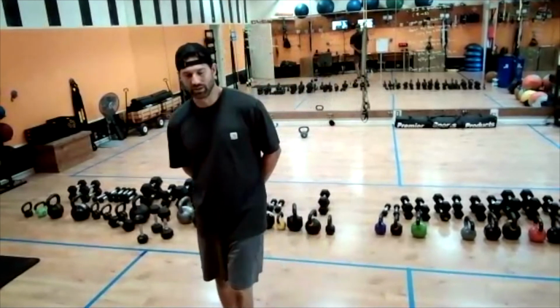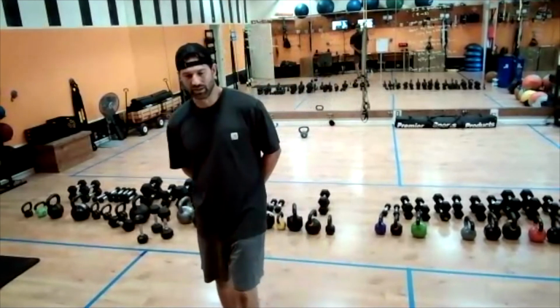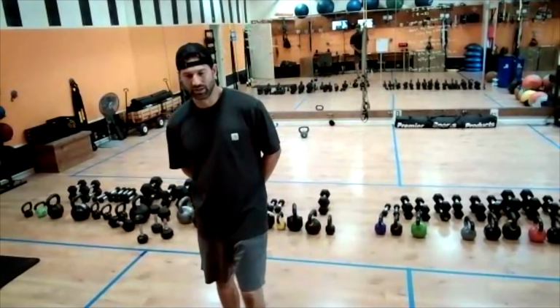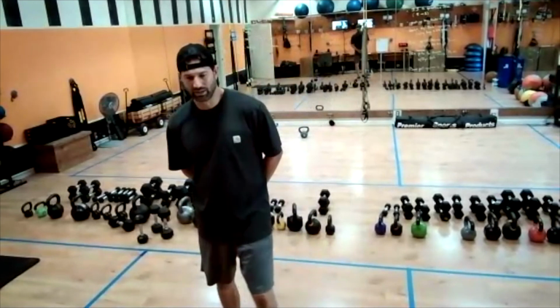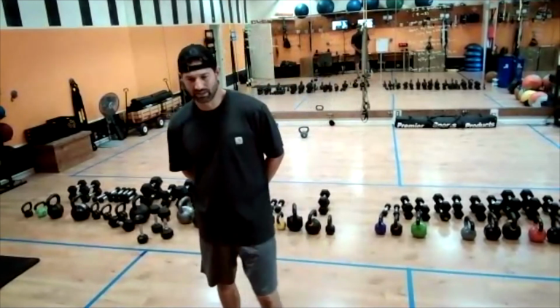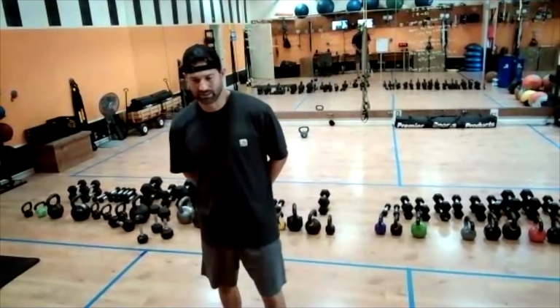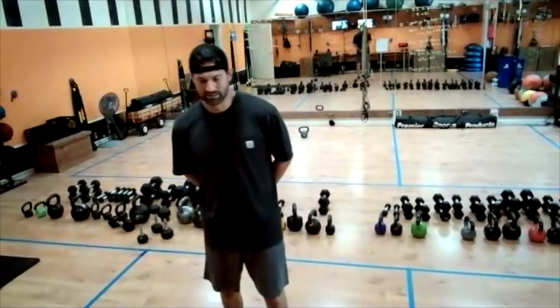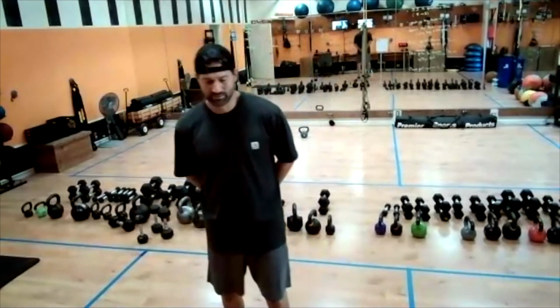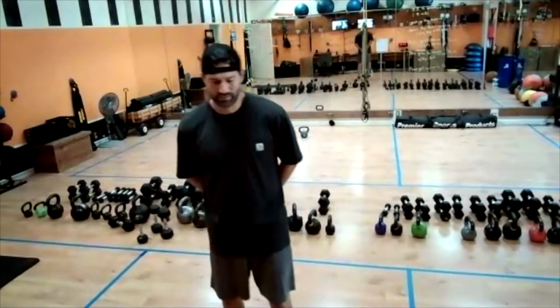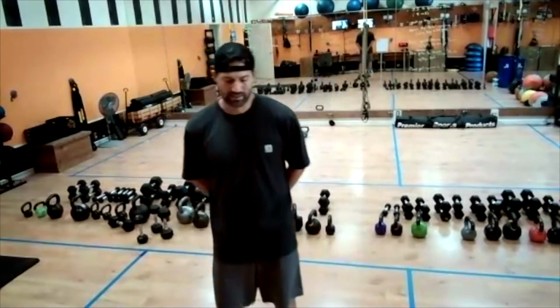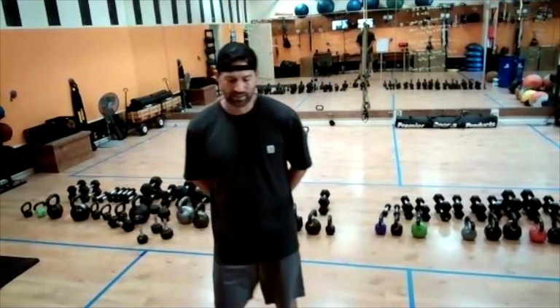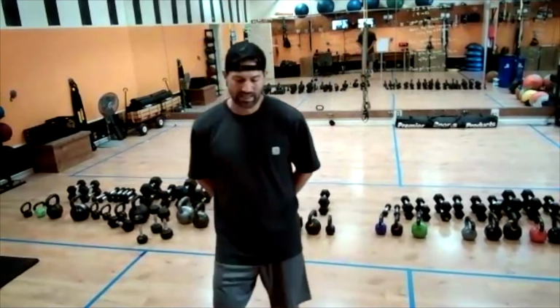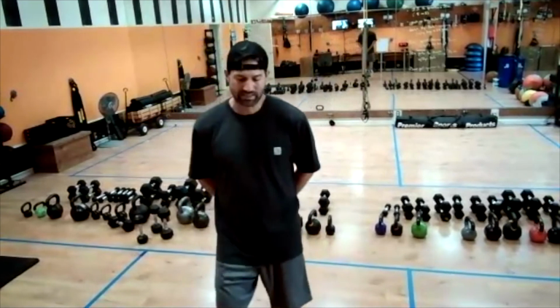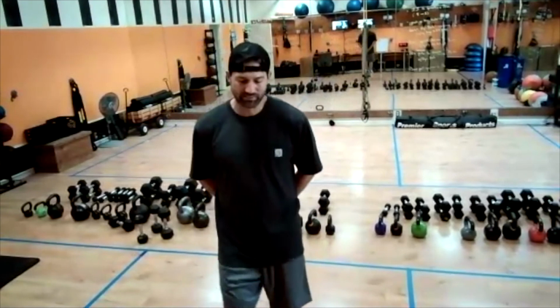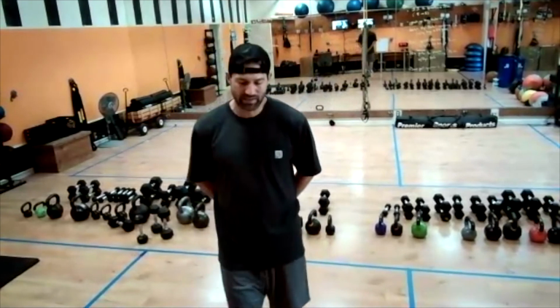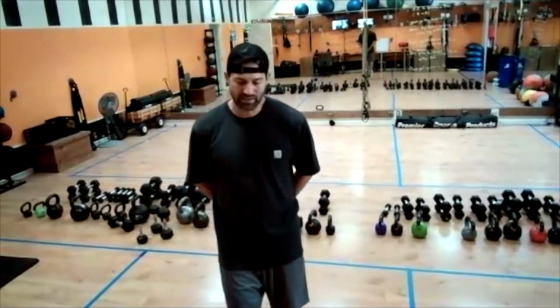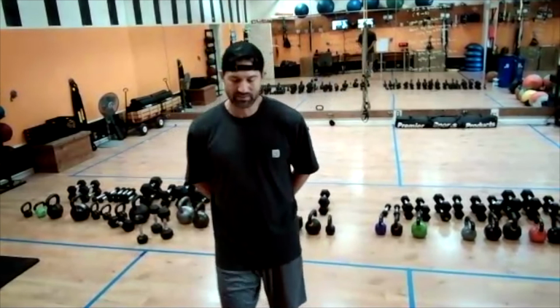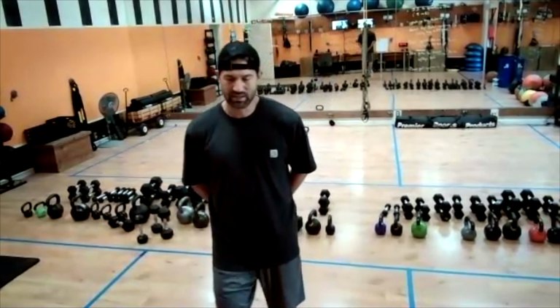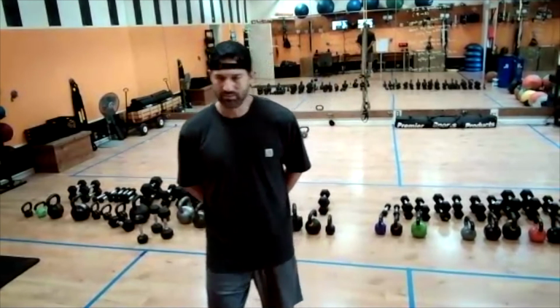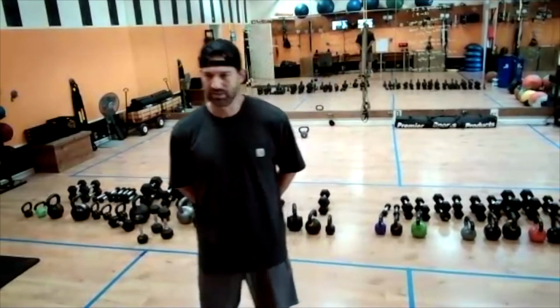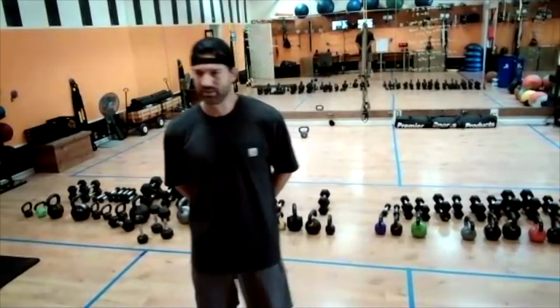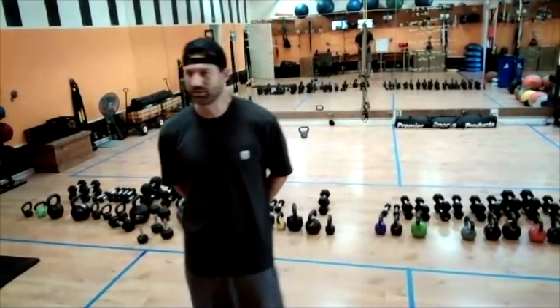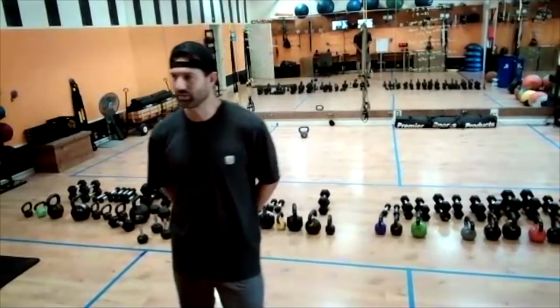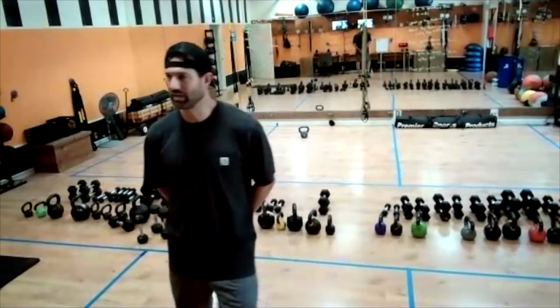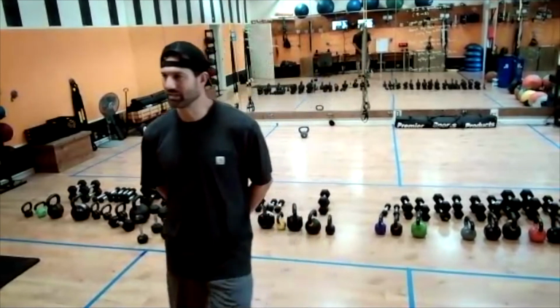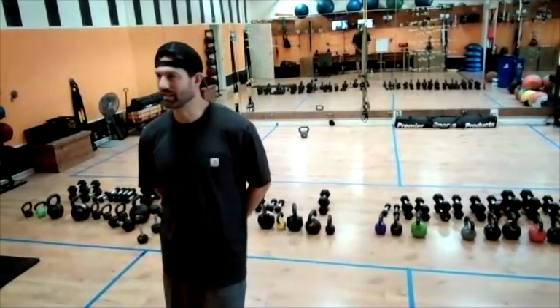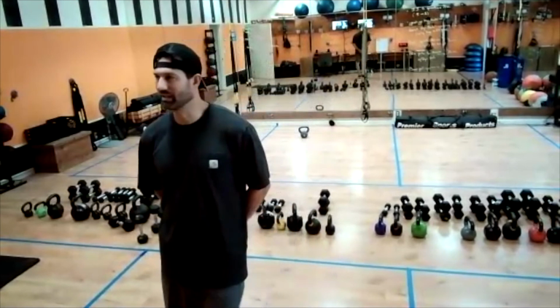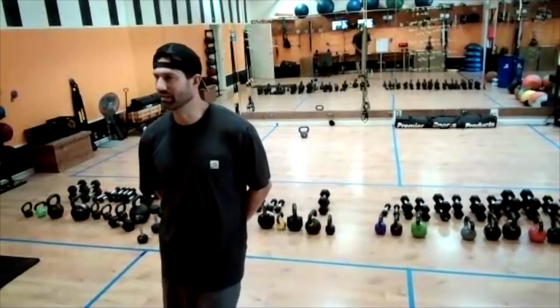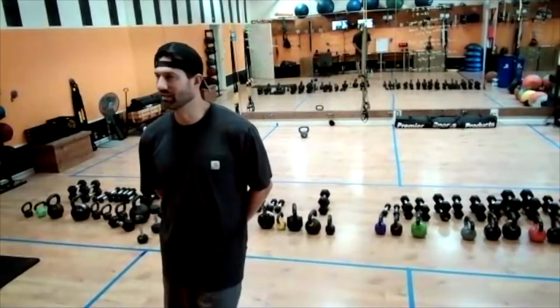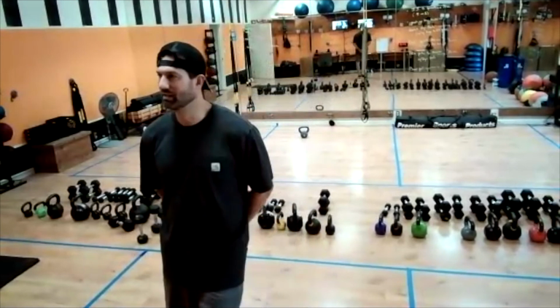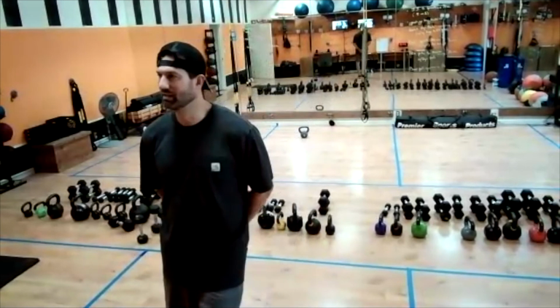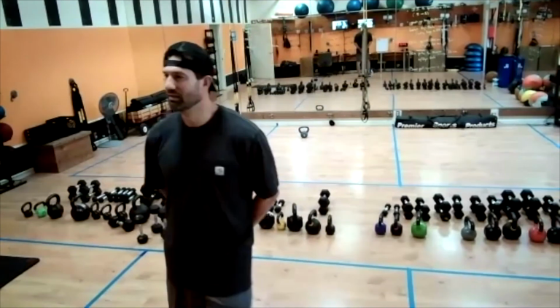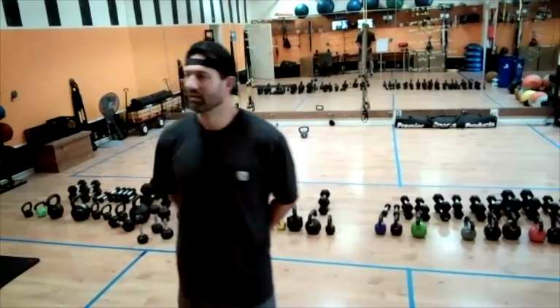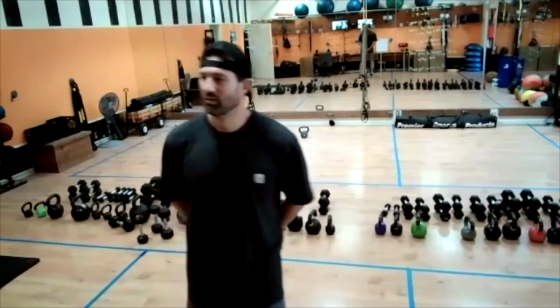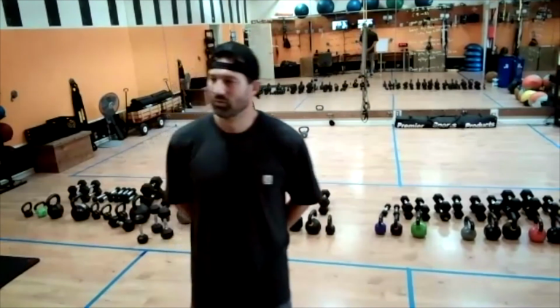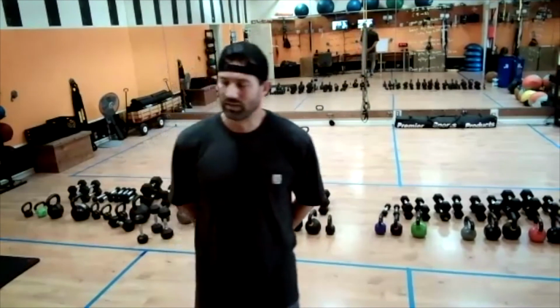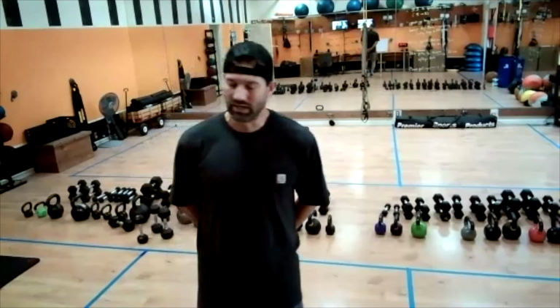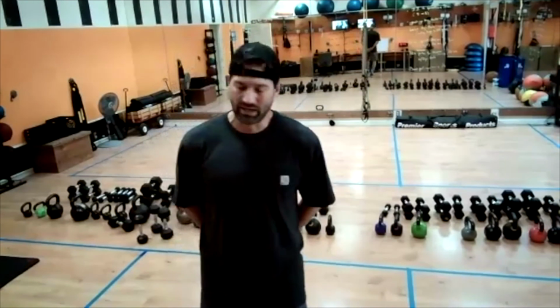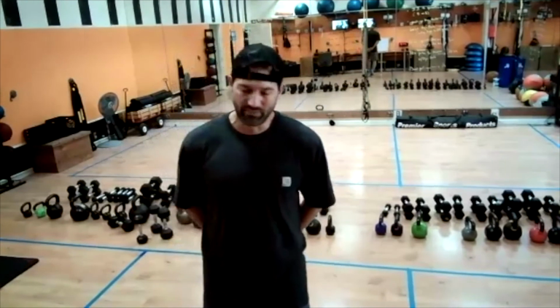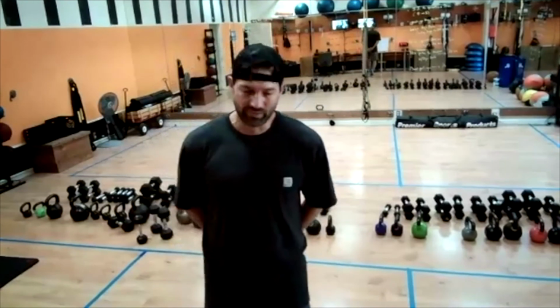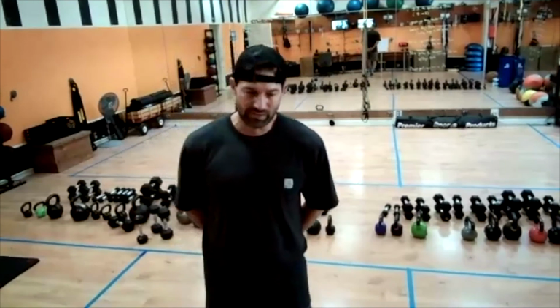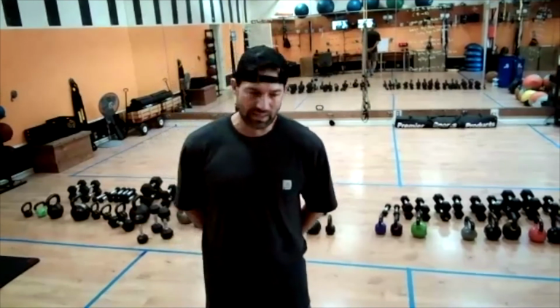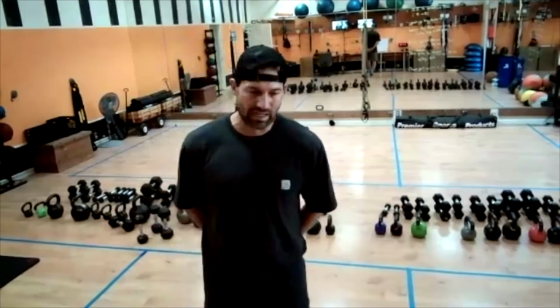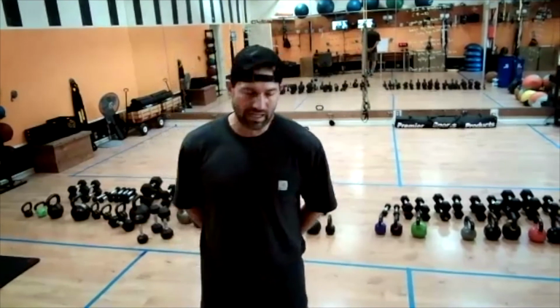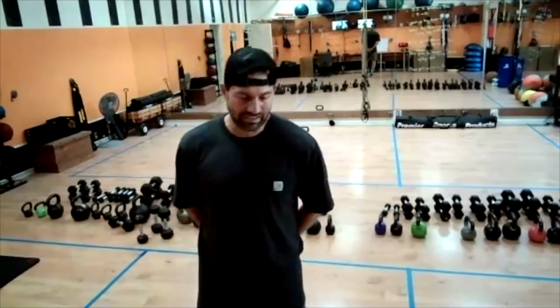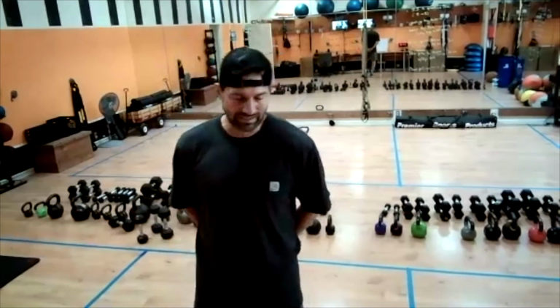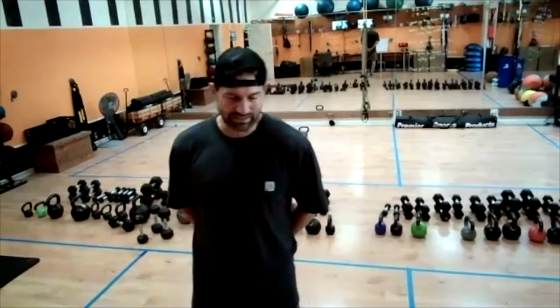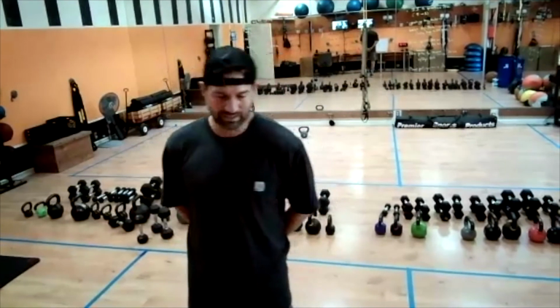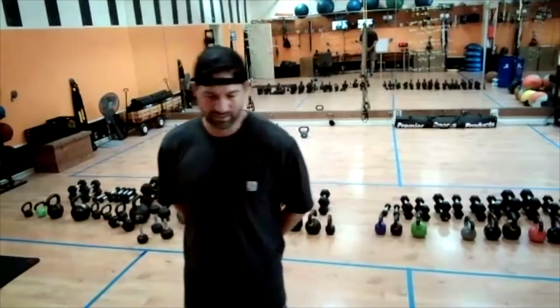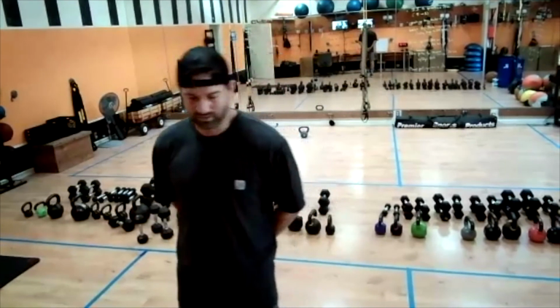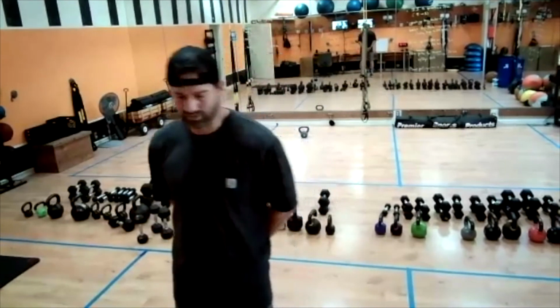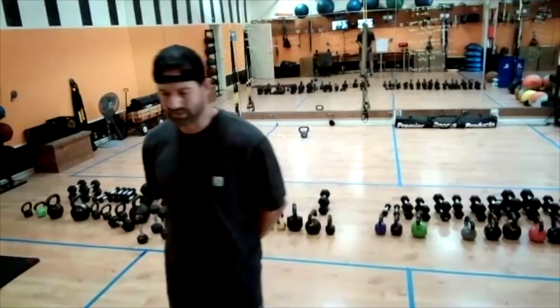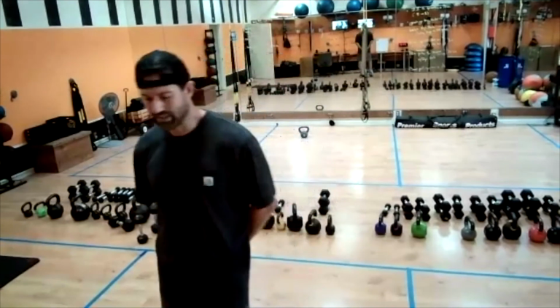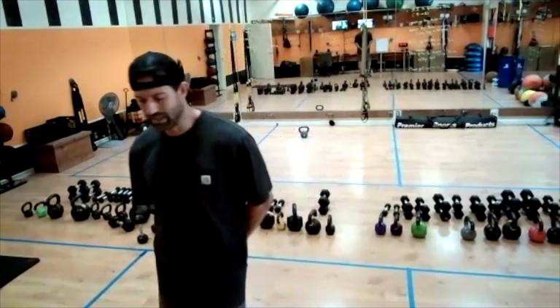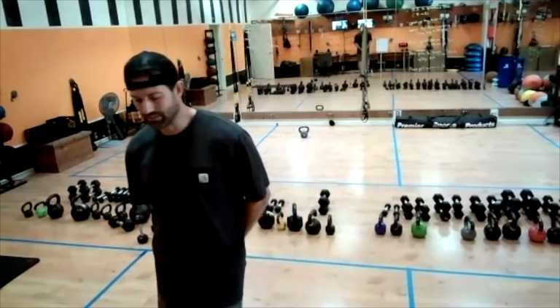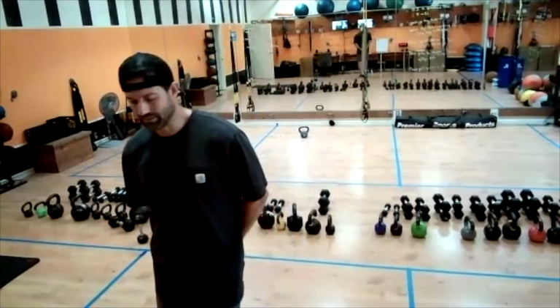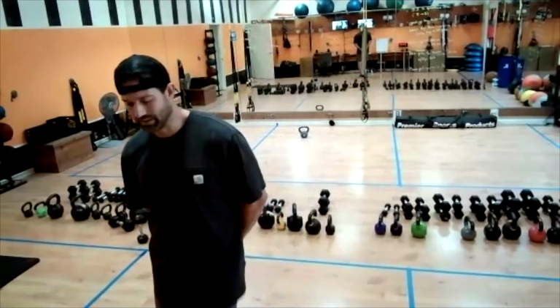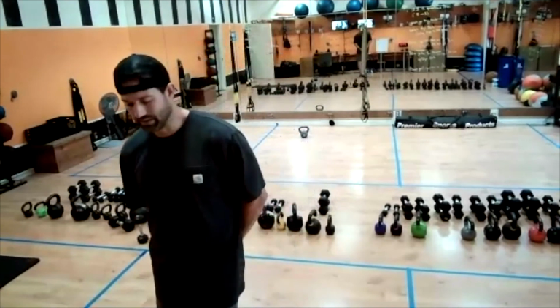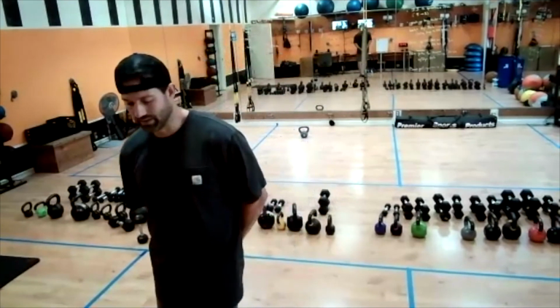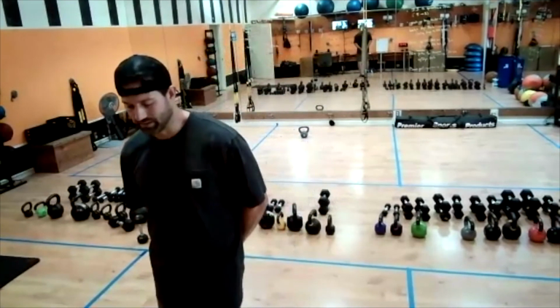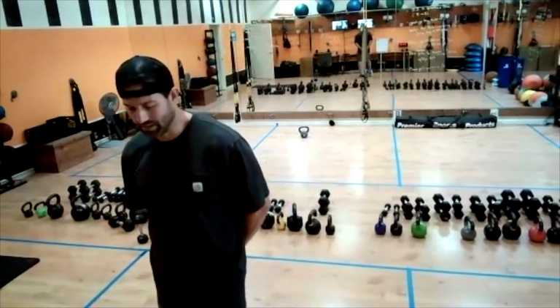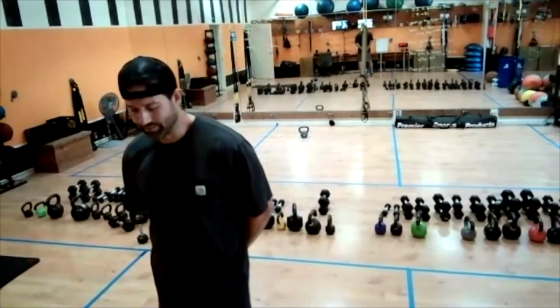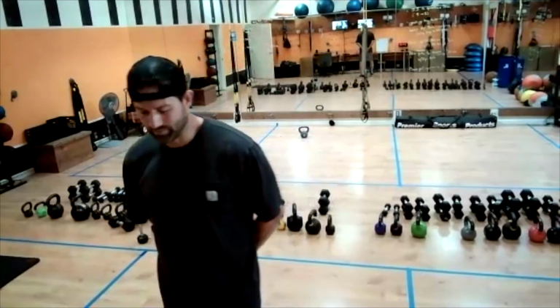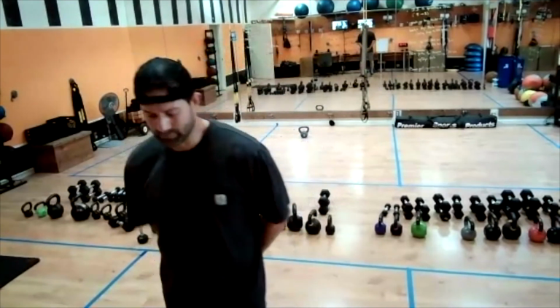All right, you guys — last five to ten minutes stretching, whatever you like. Great job today. Great job, MJ.